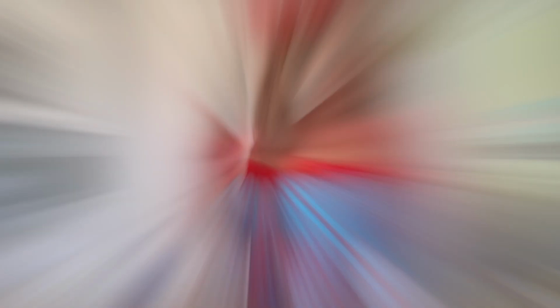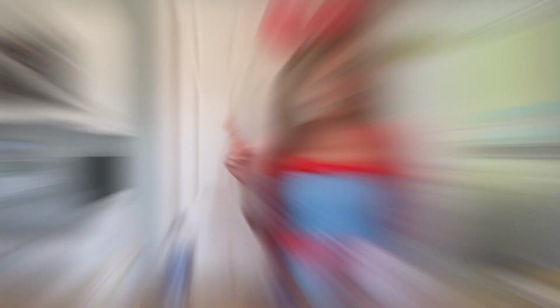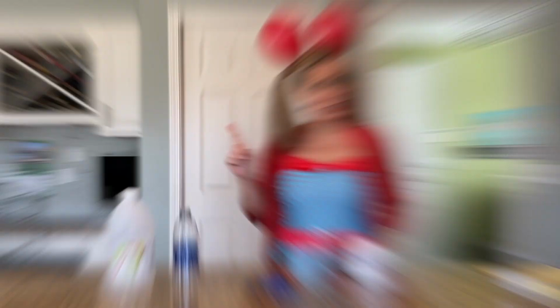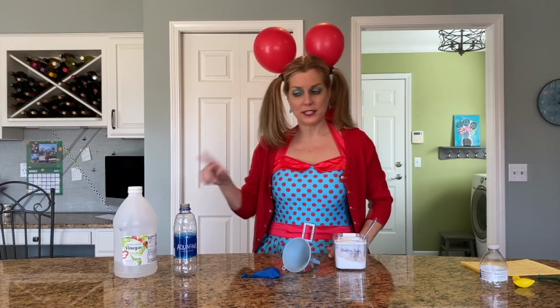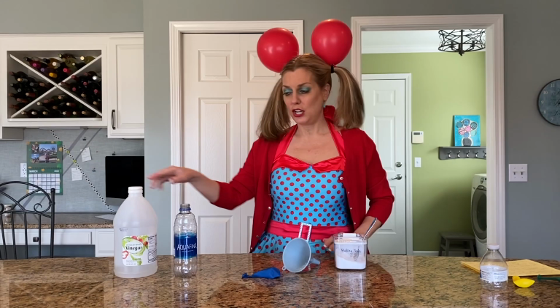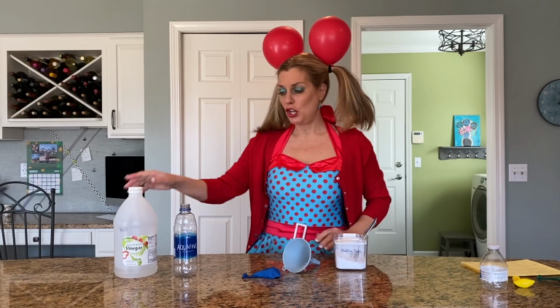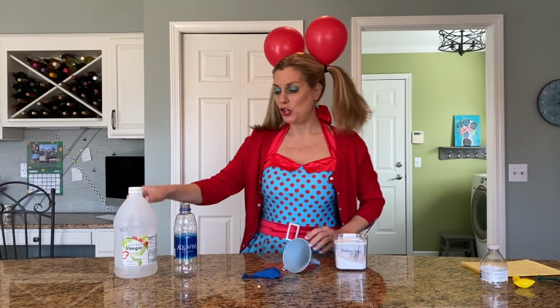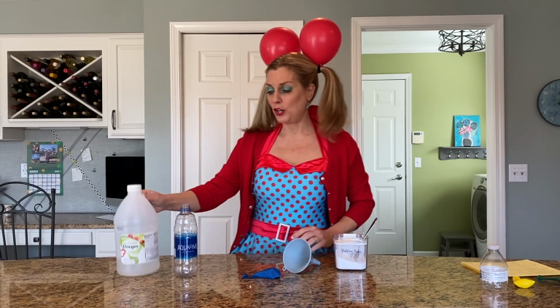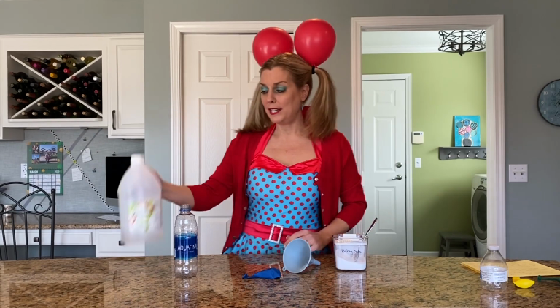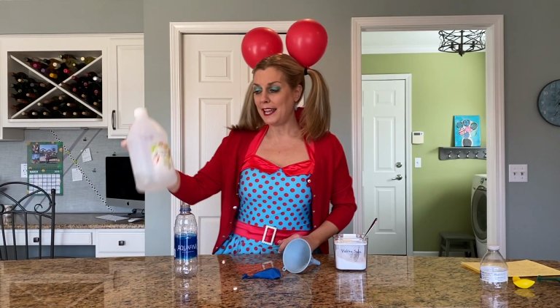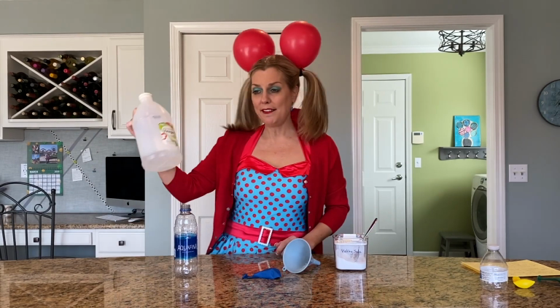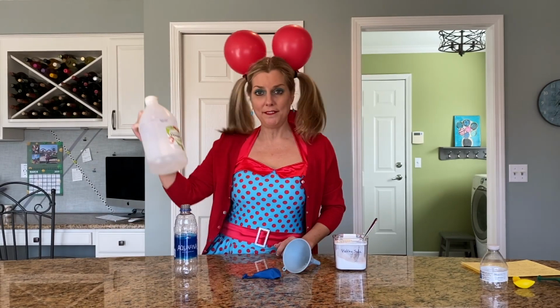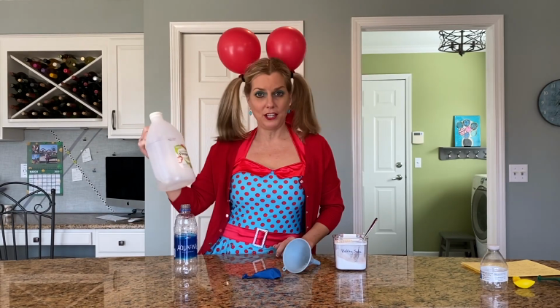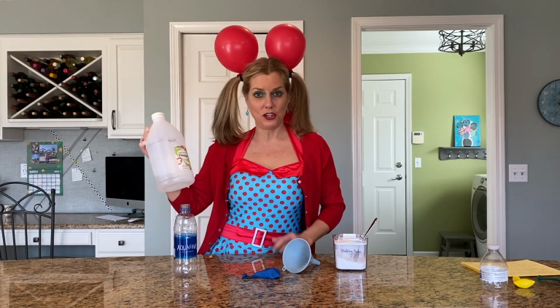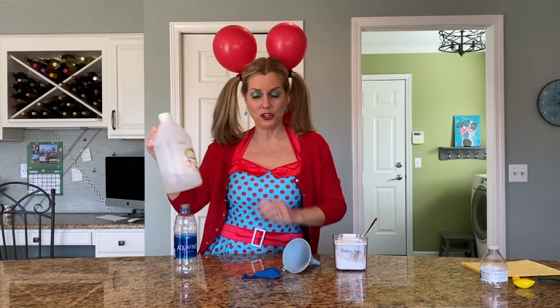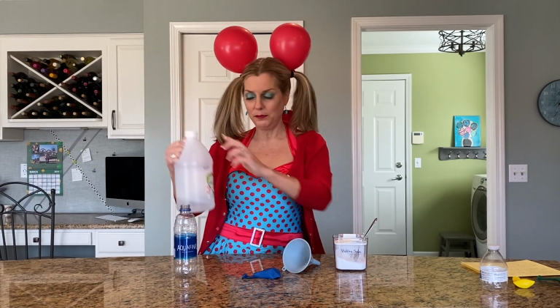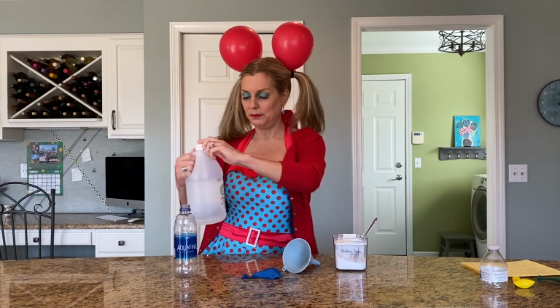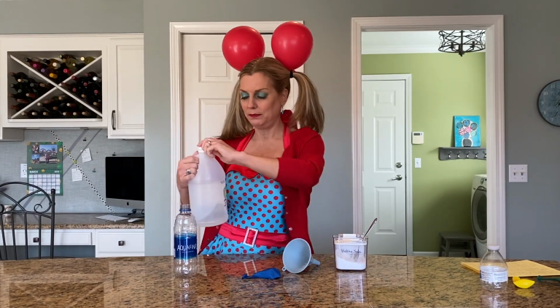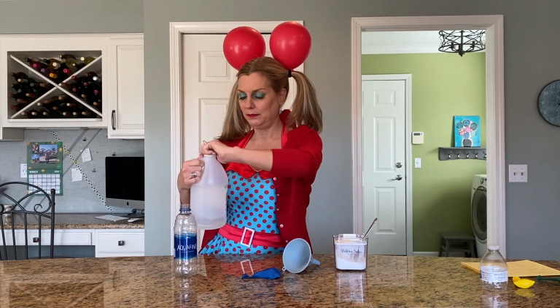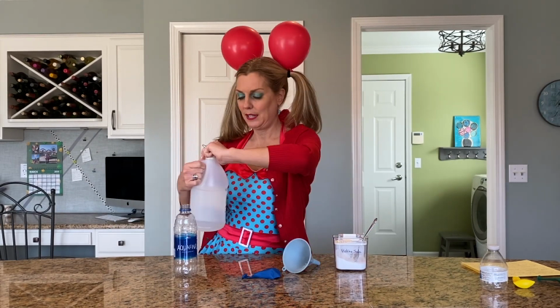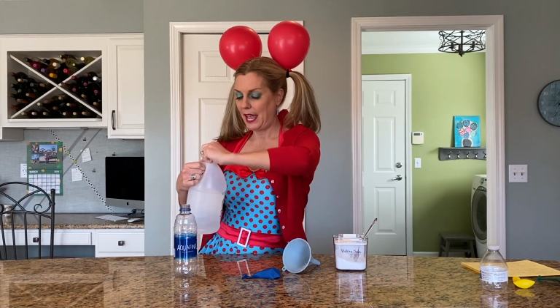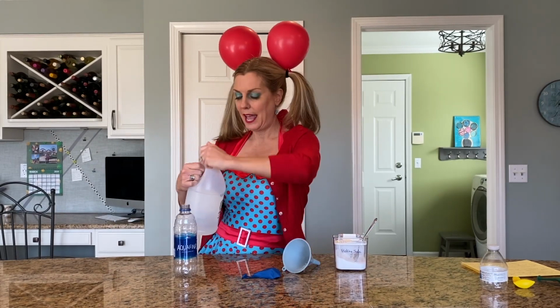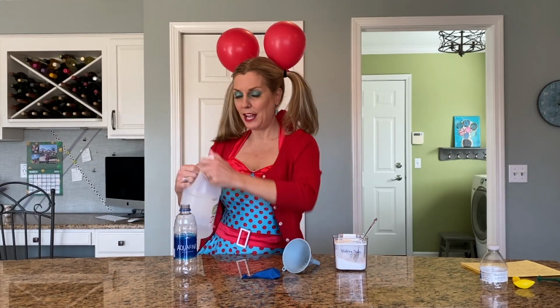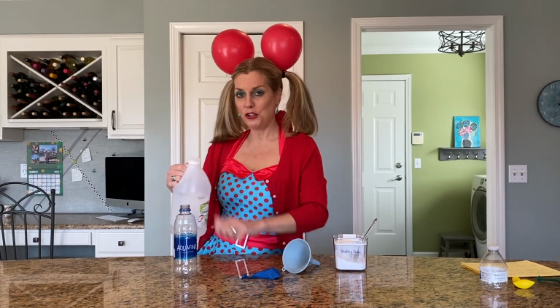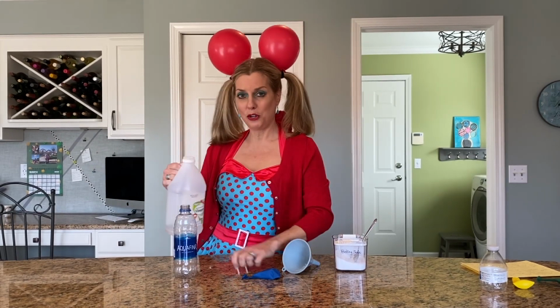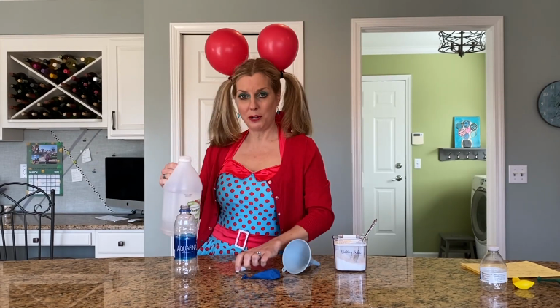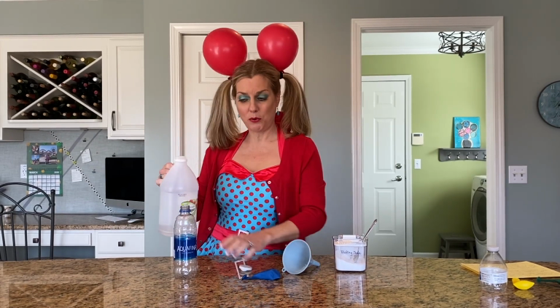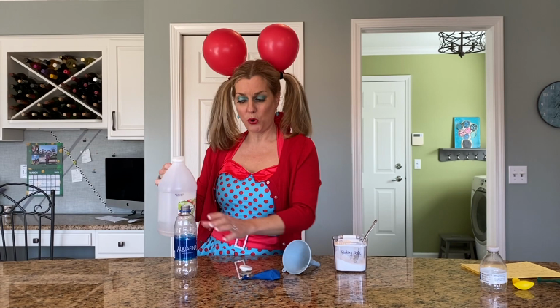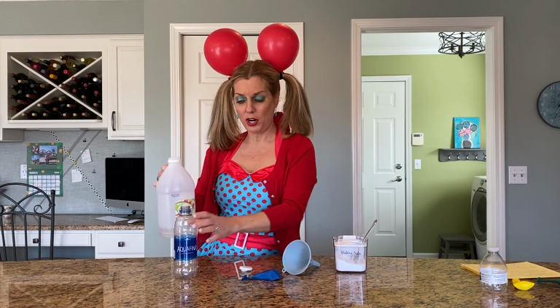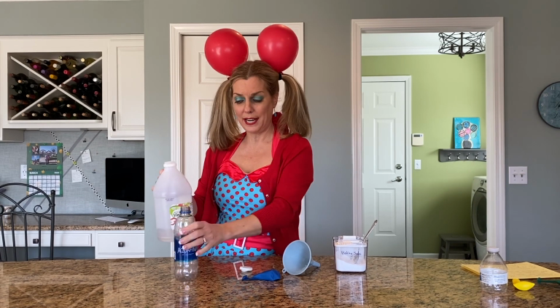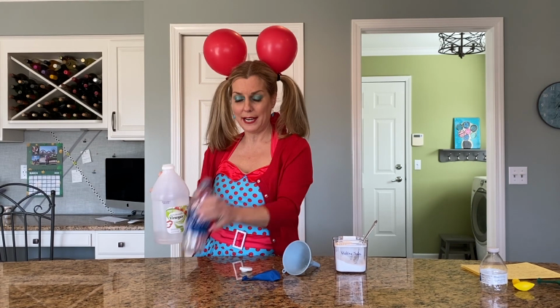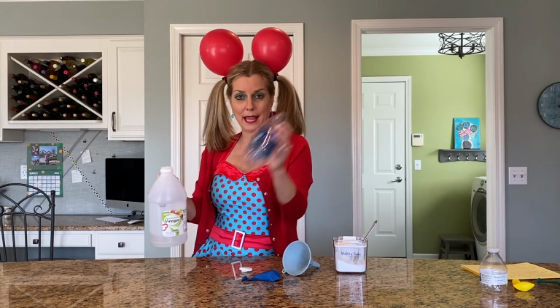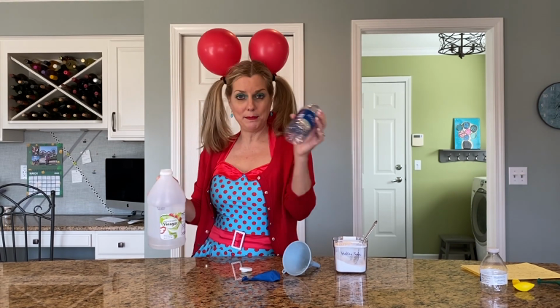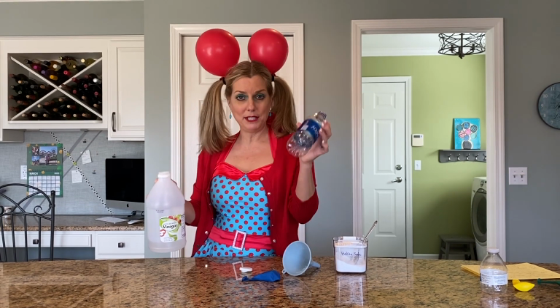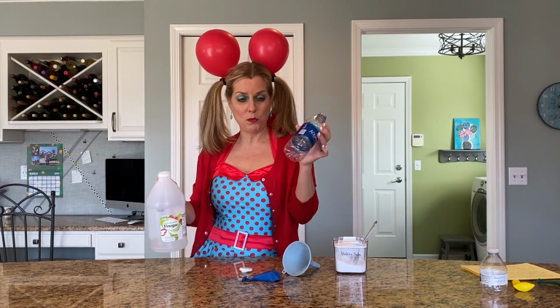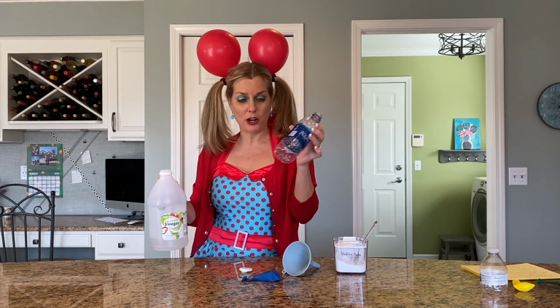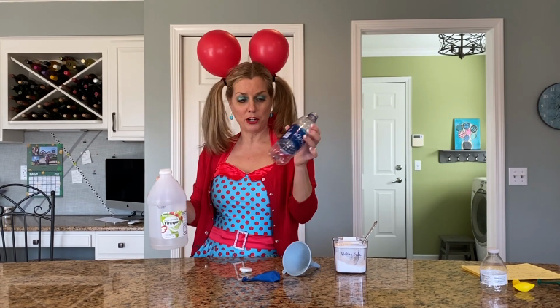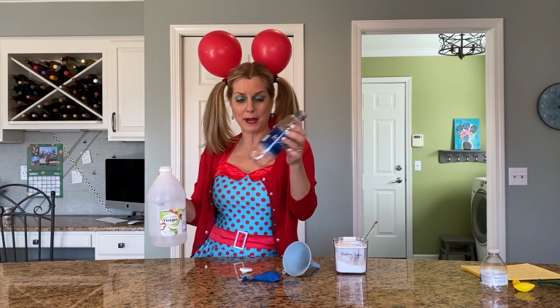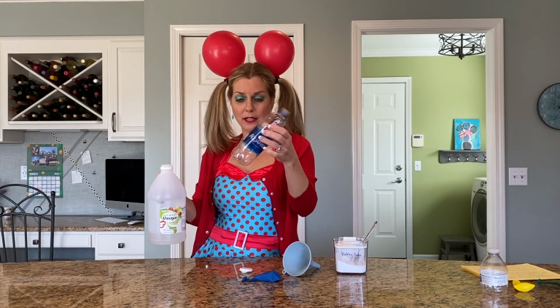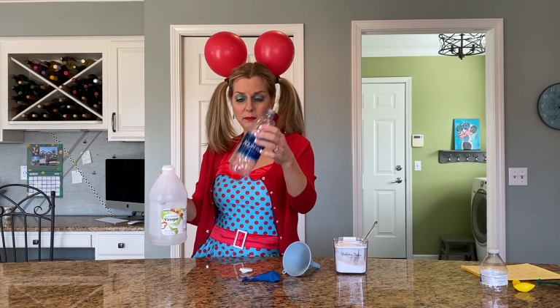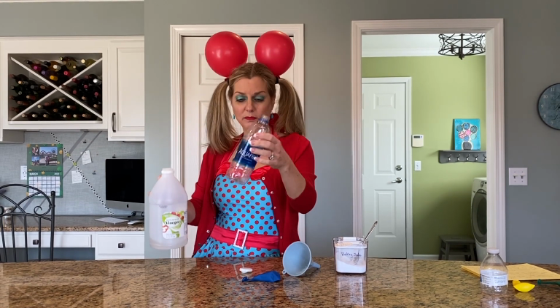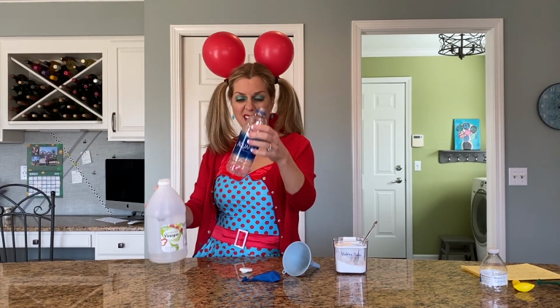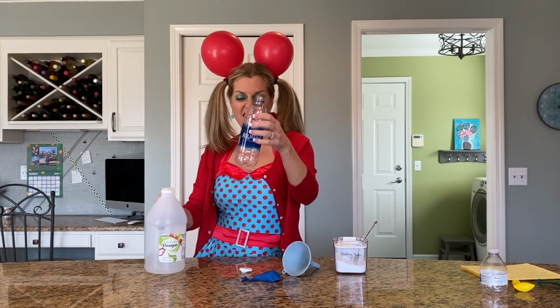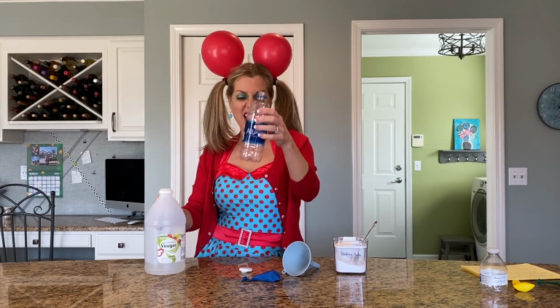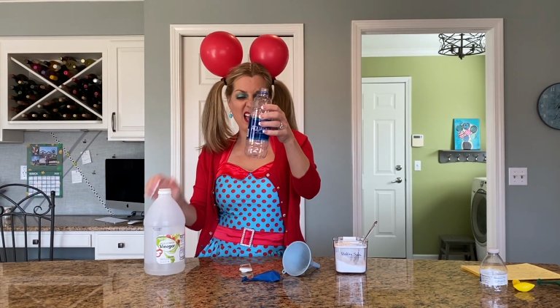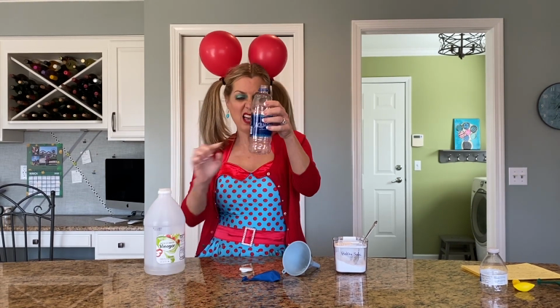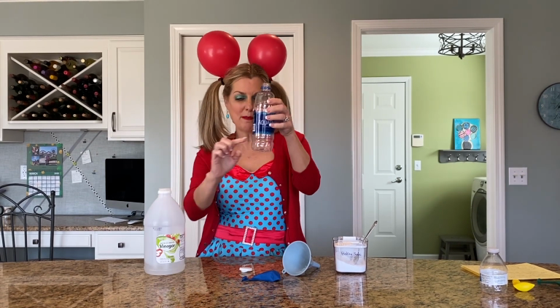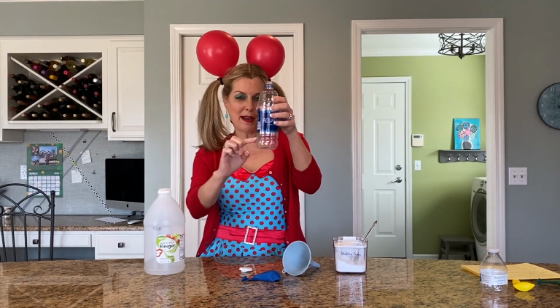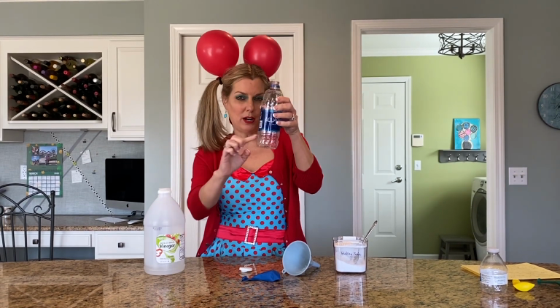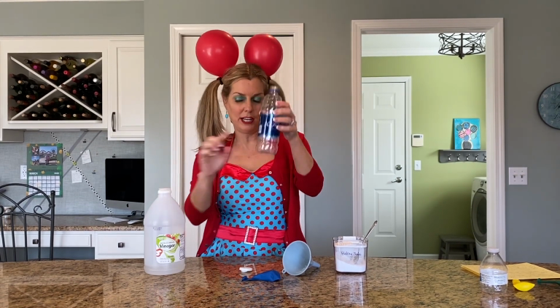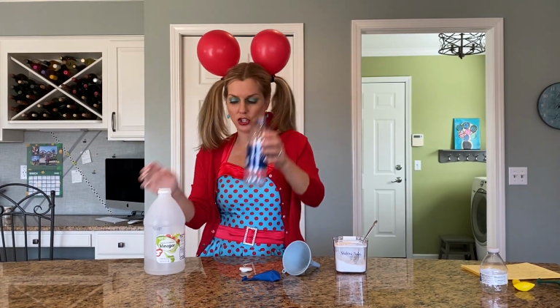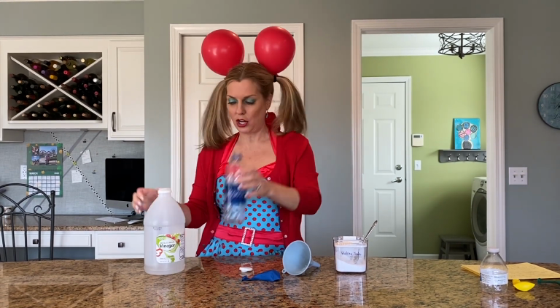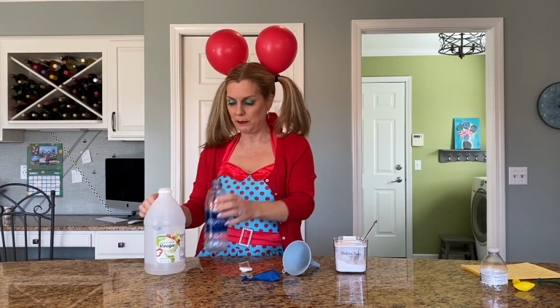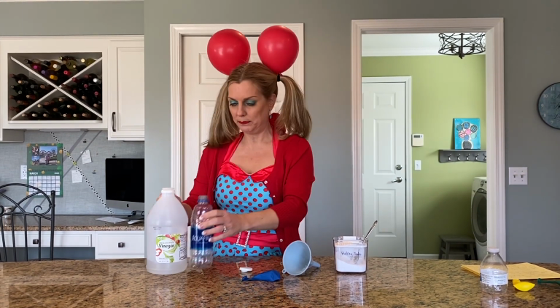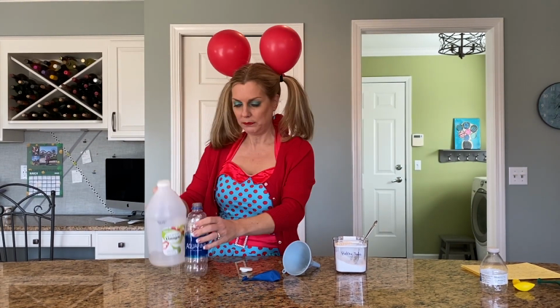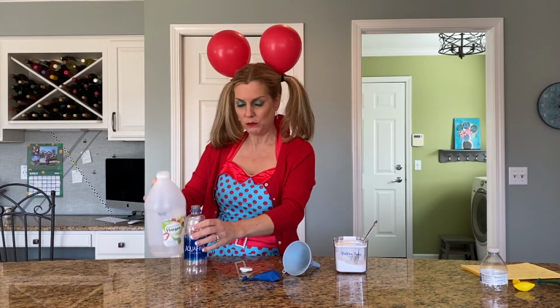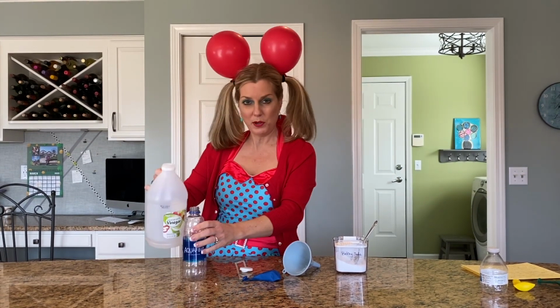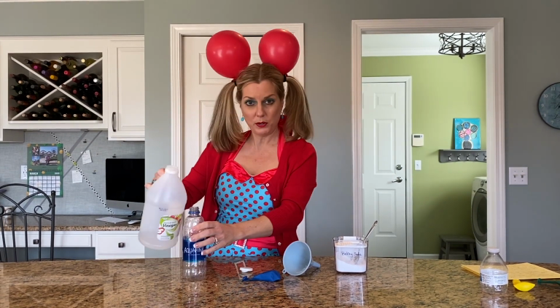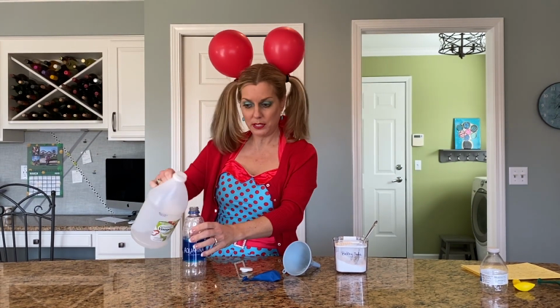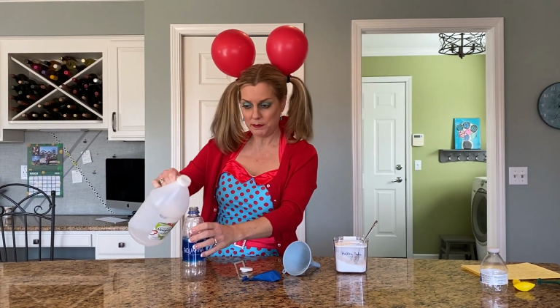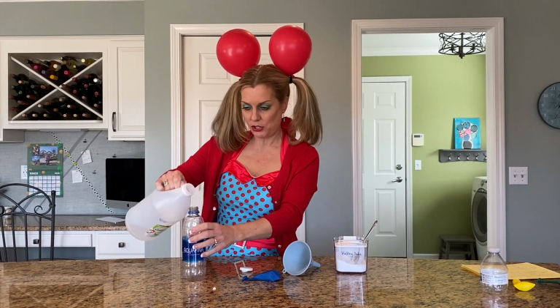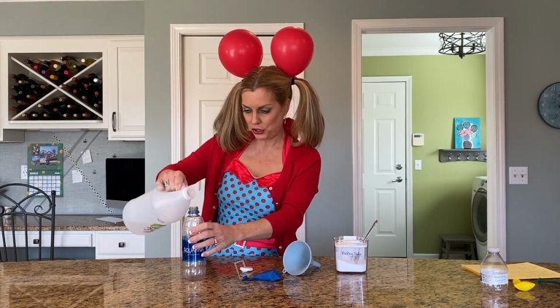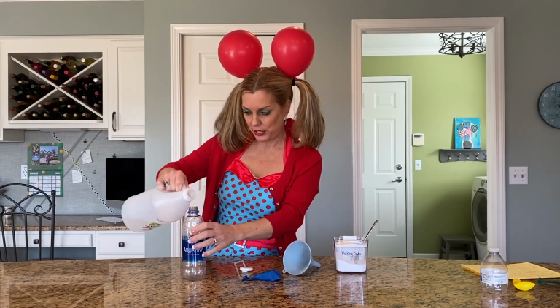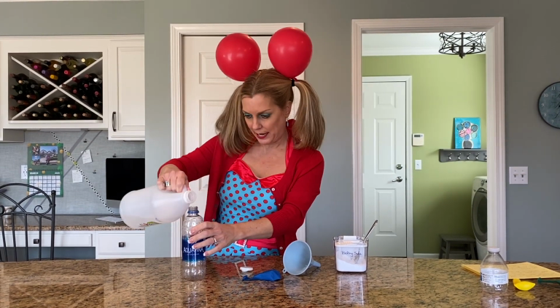First, you're going to take vinegar and you're going to pour it in an empty water bottle — about an inch up. We don't need to measure today.